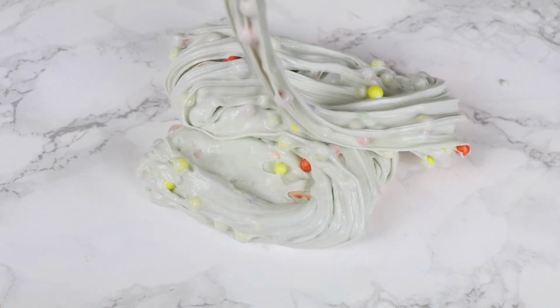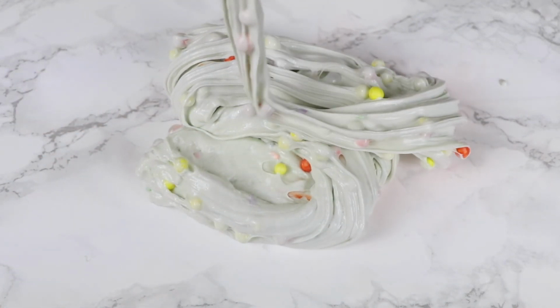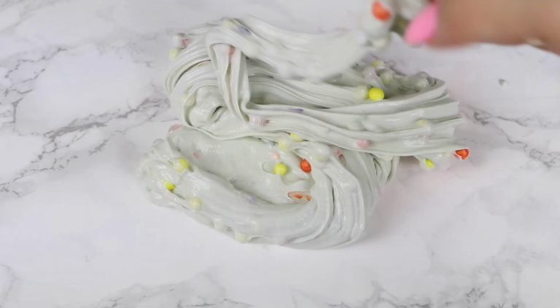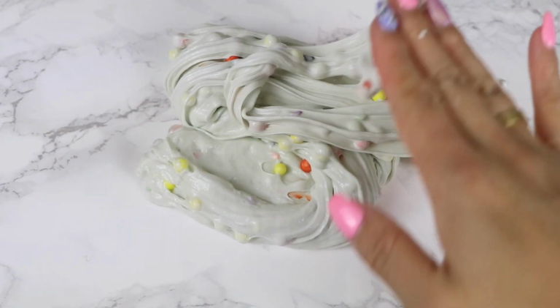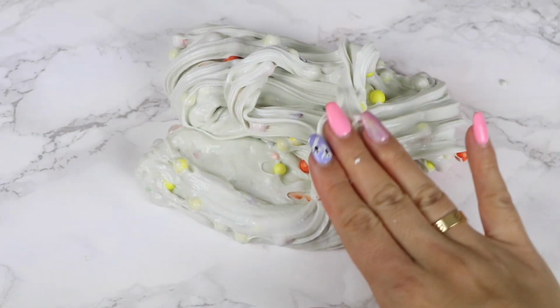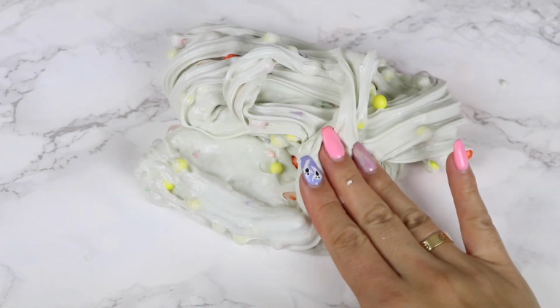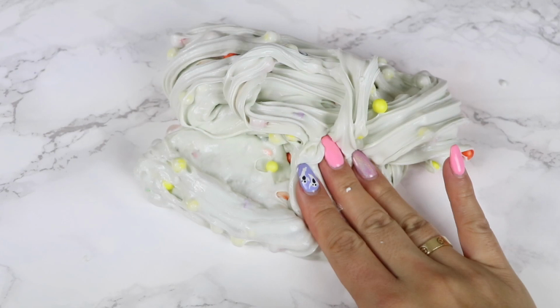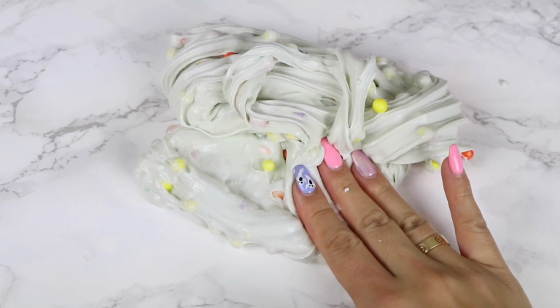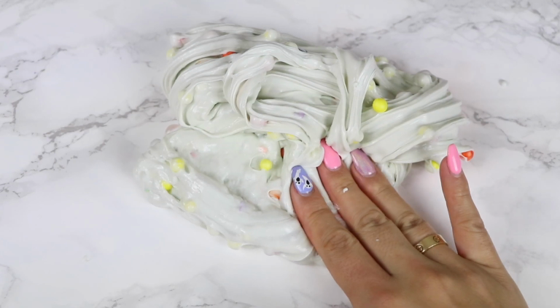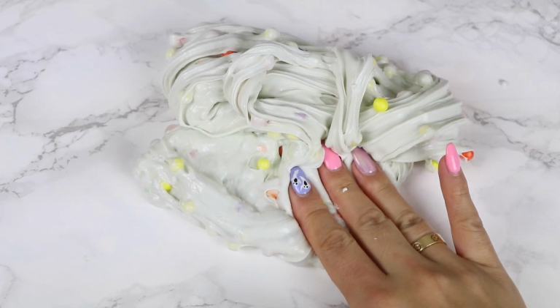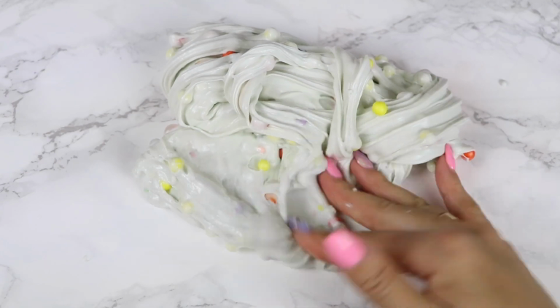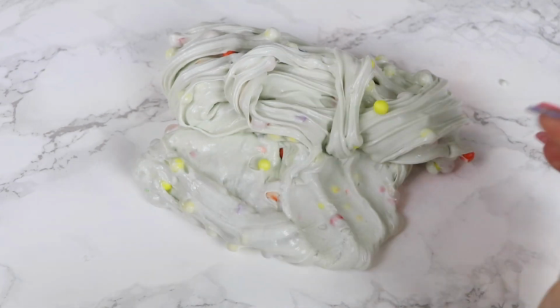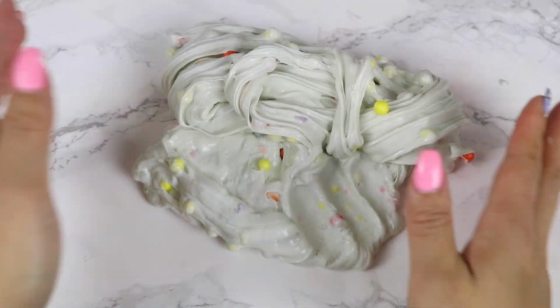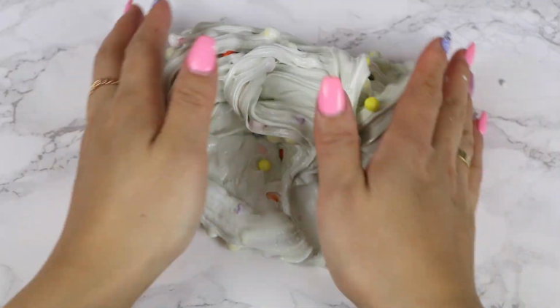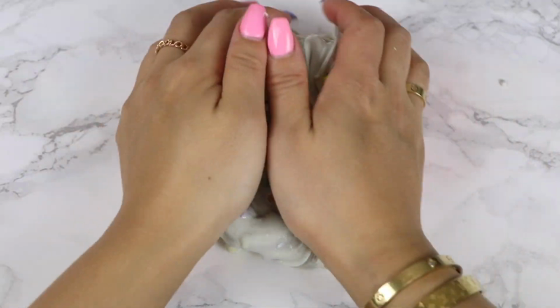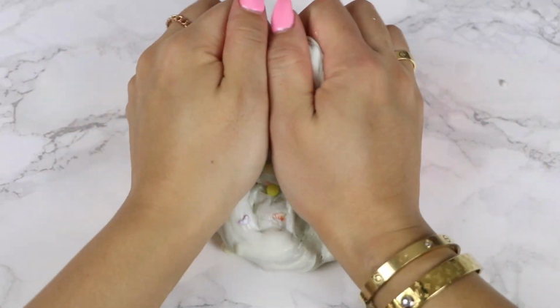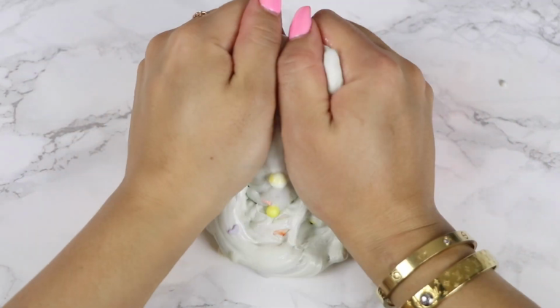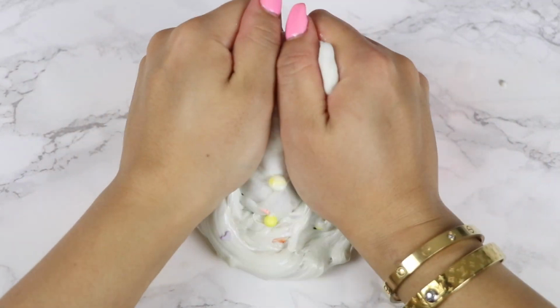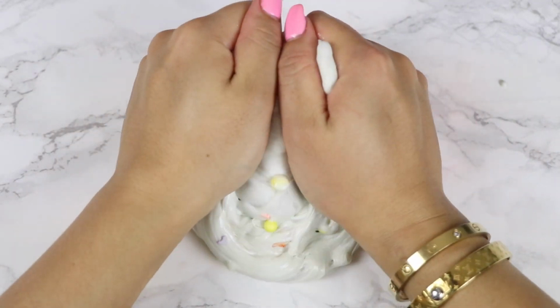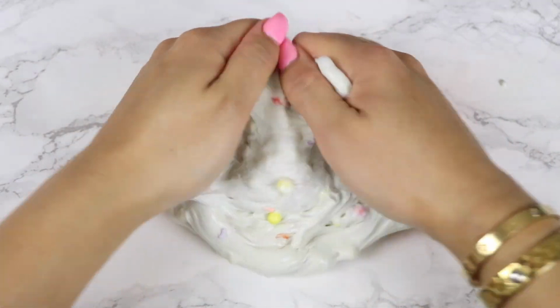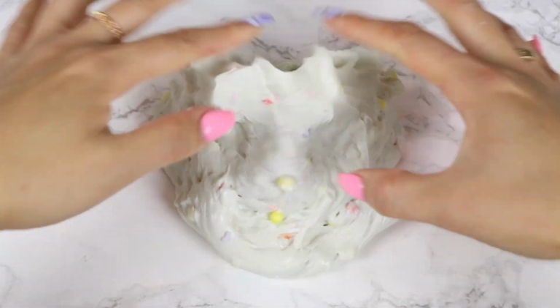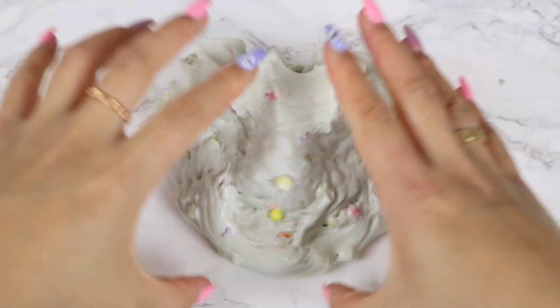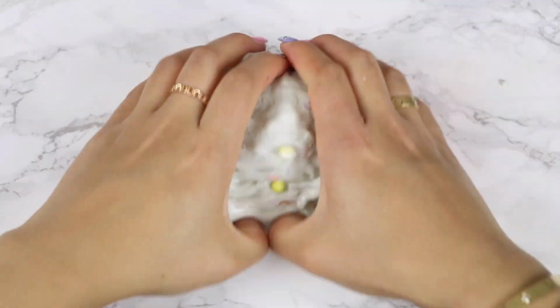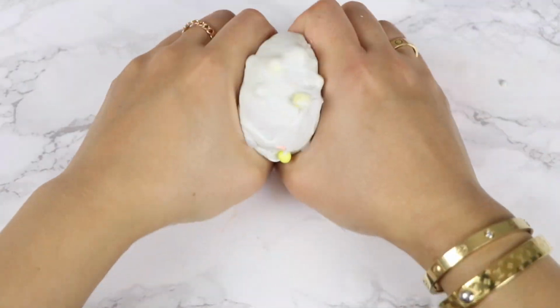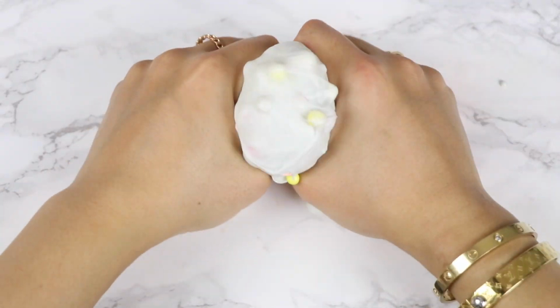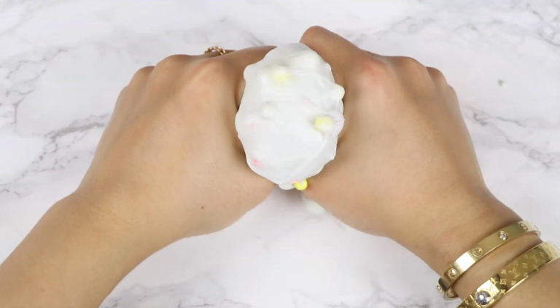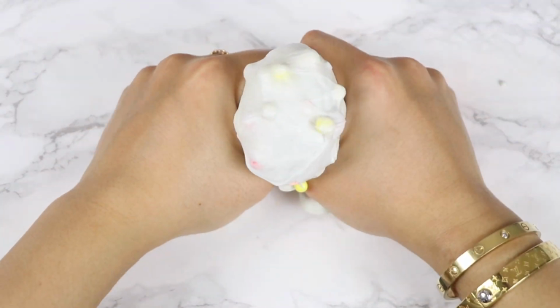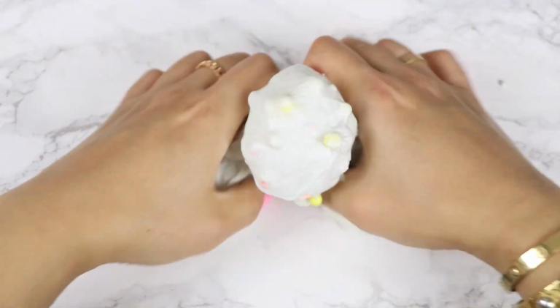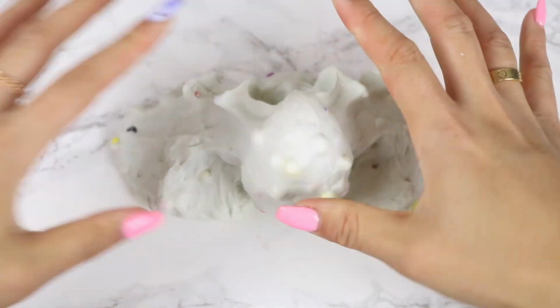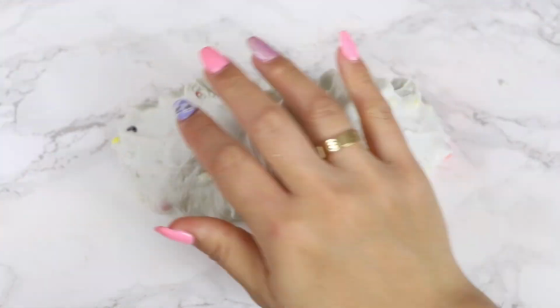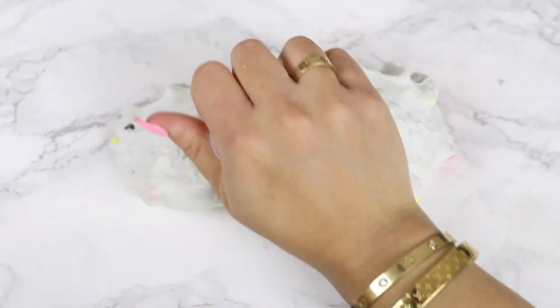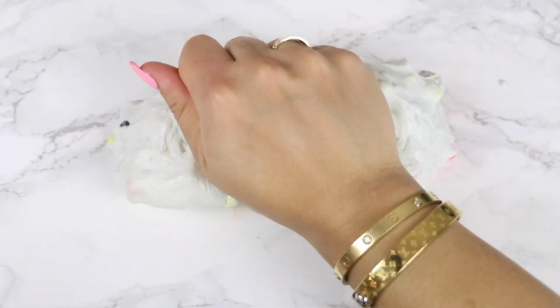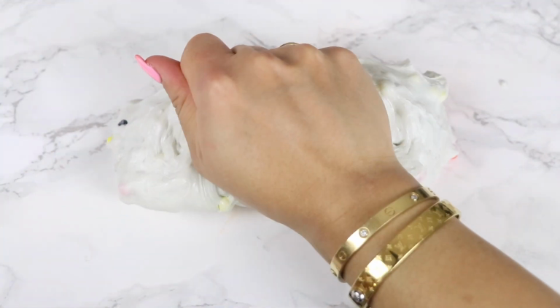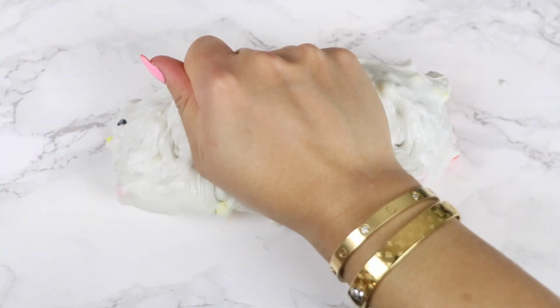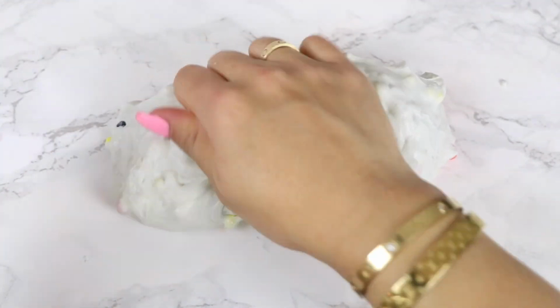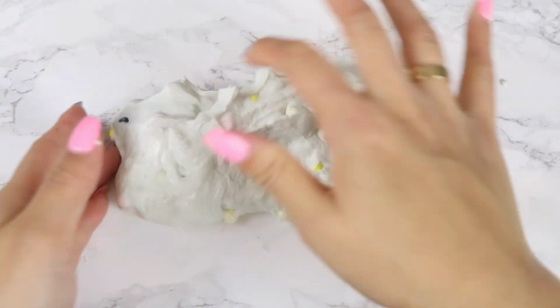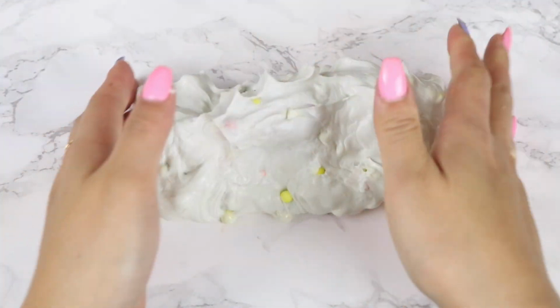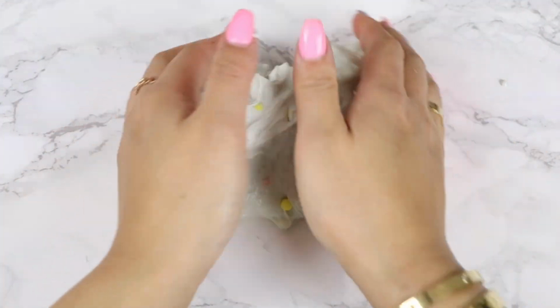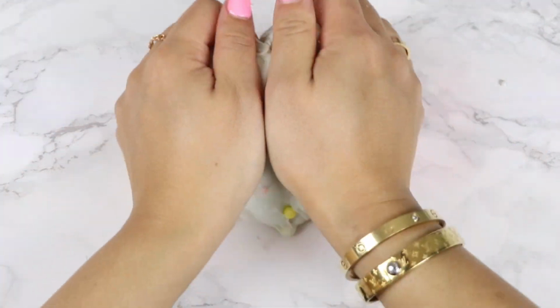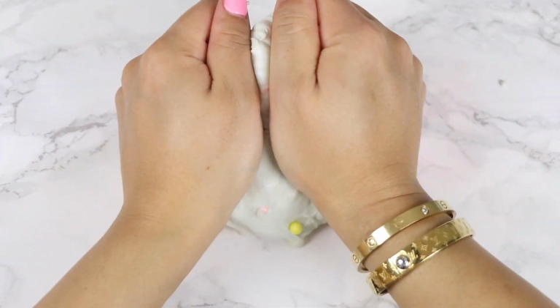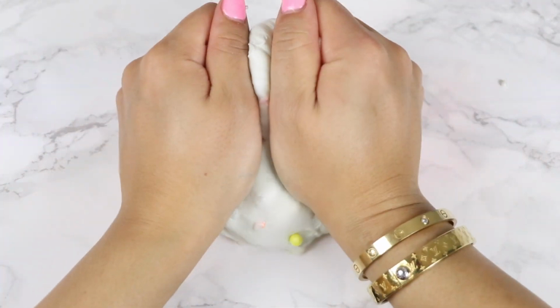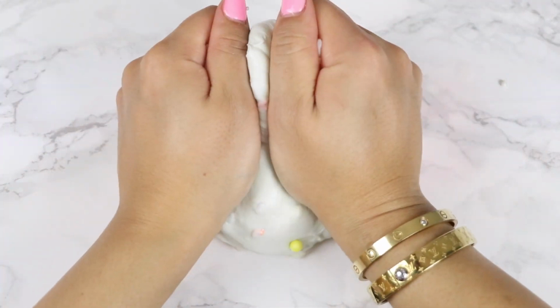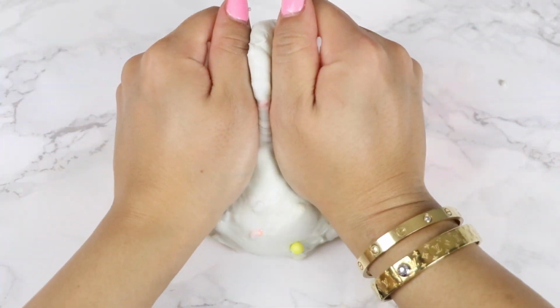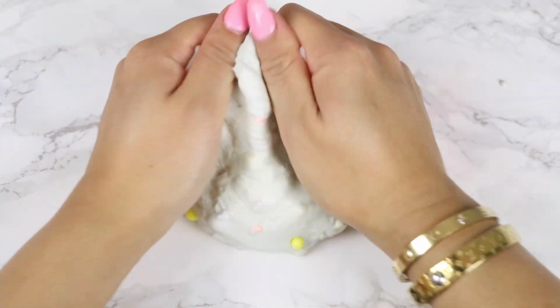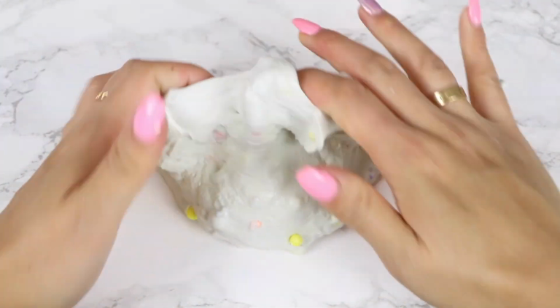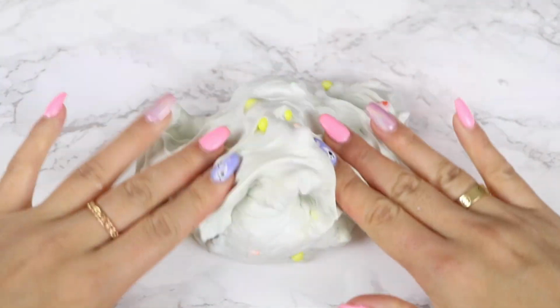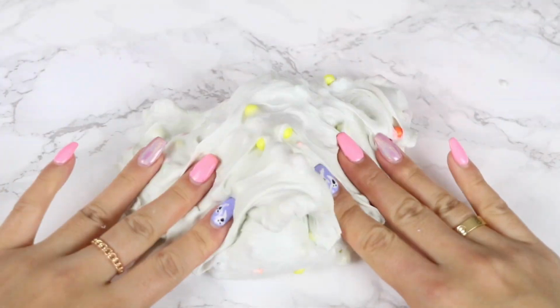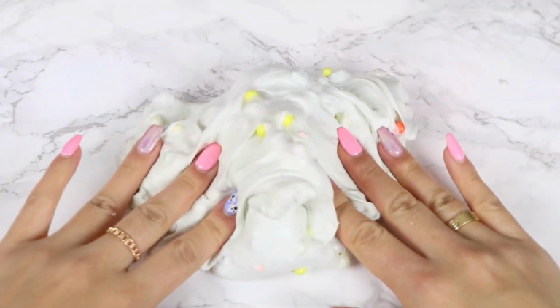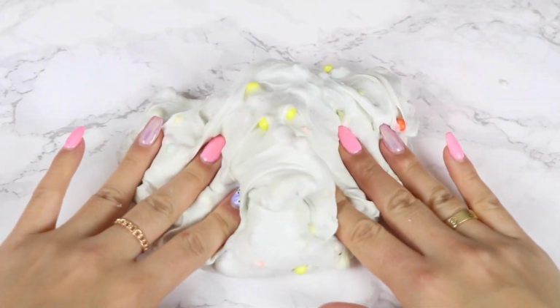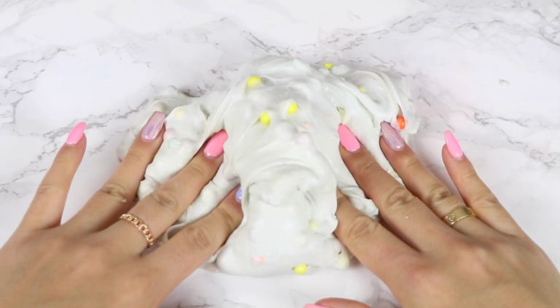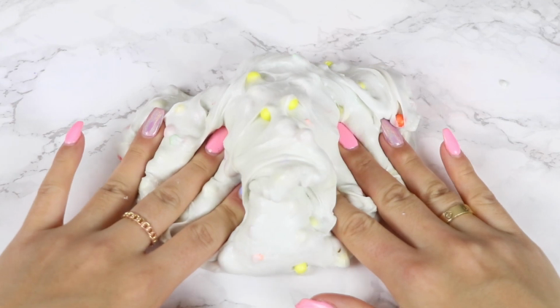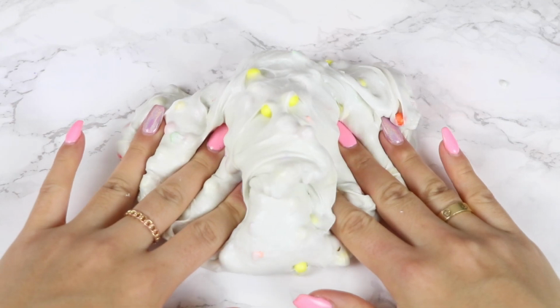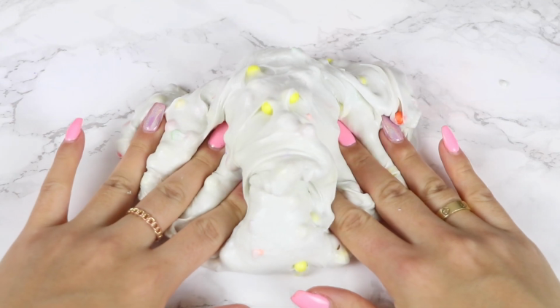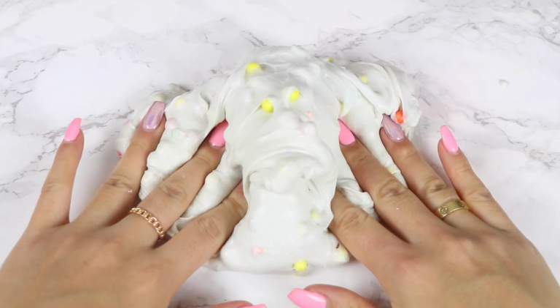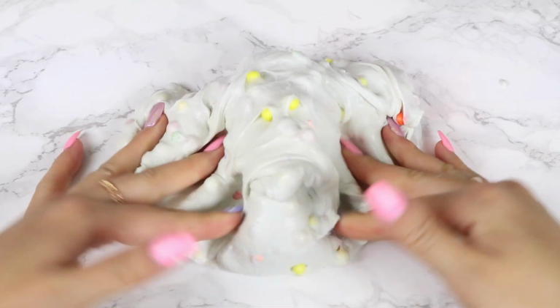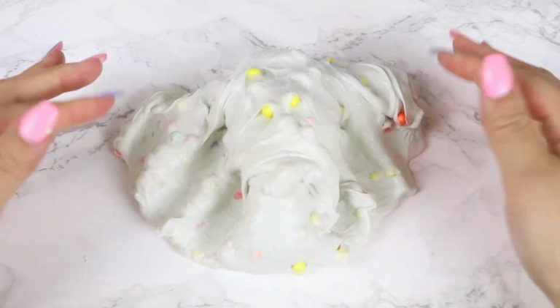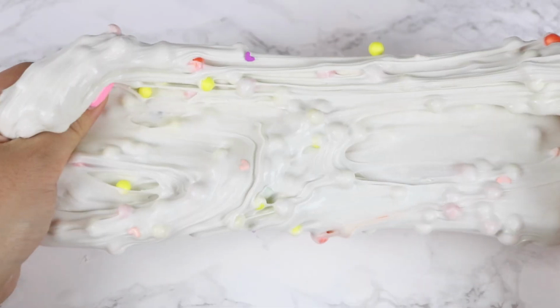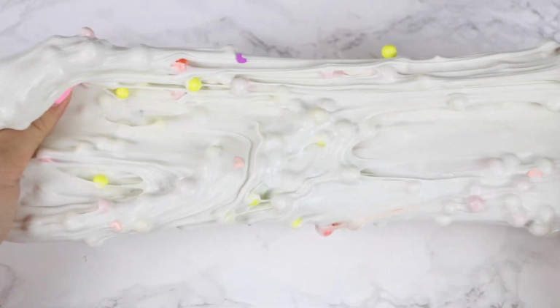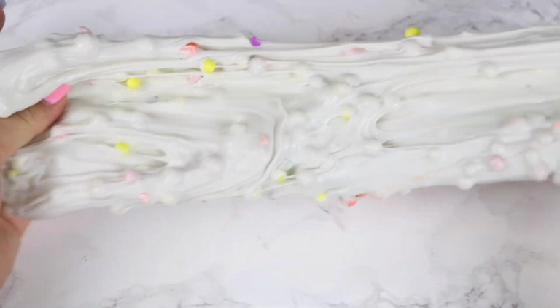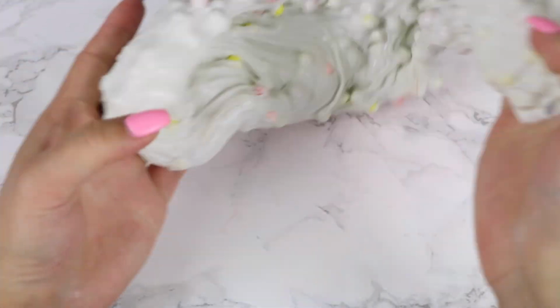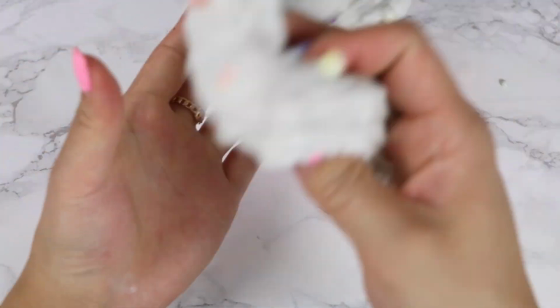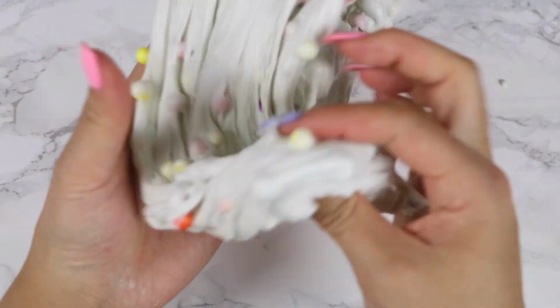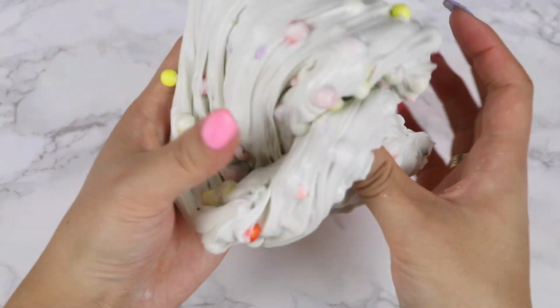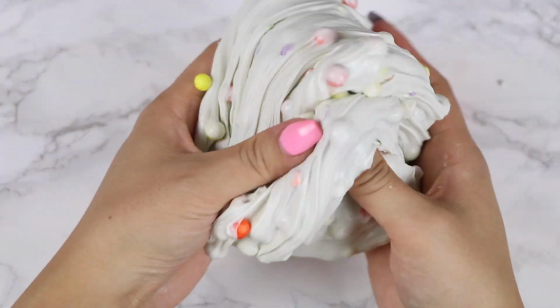I'm also obsessed with the scent. It smells just like Cap'n Crunch. I opened my personal slime just to smell it — it smells amazing.